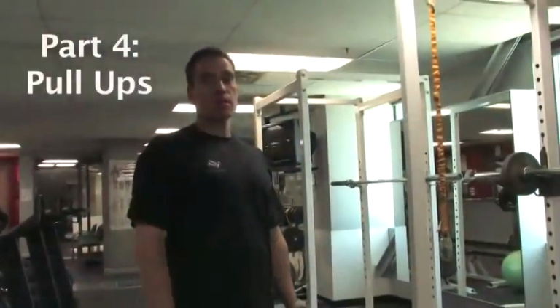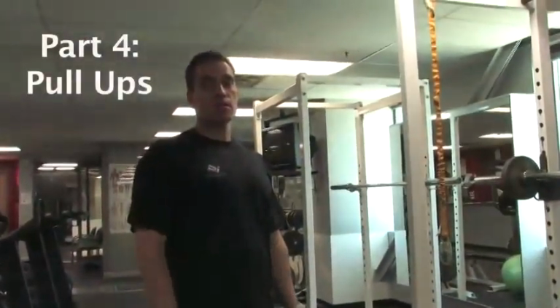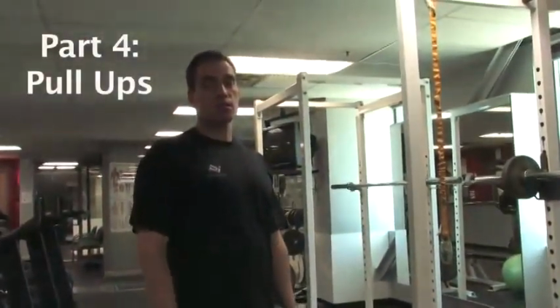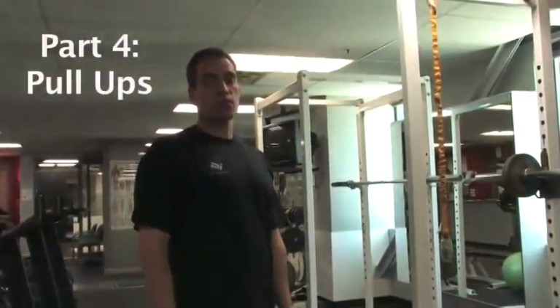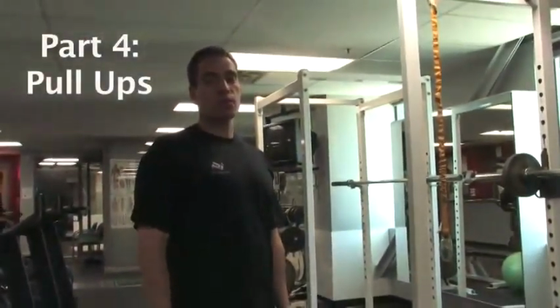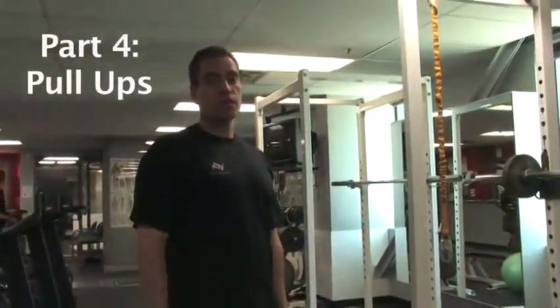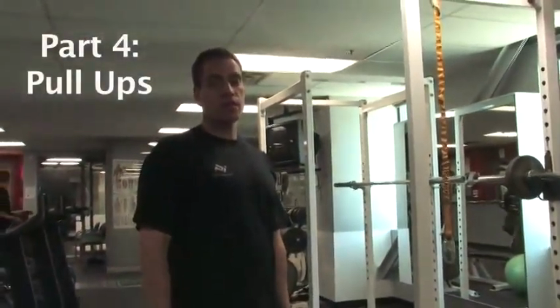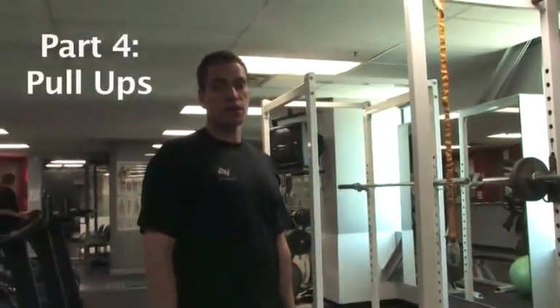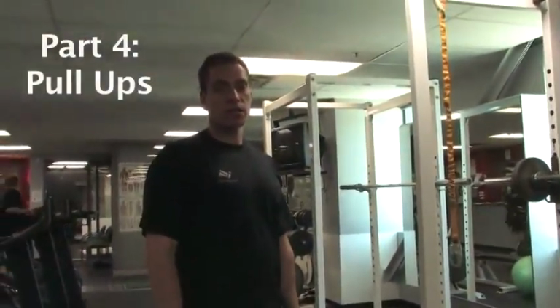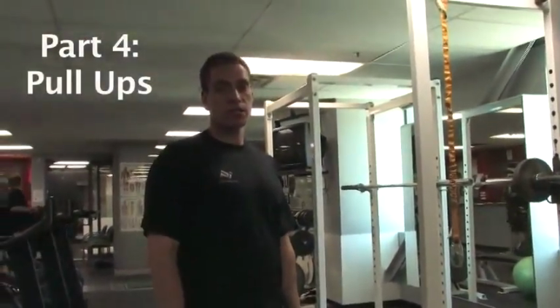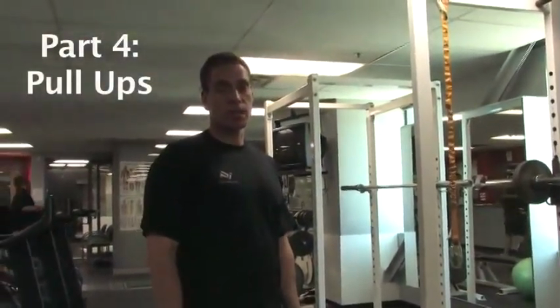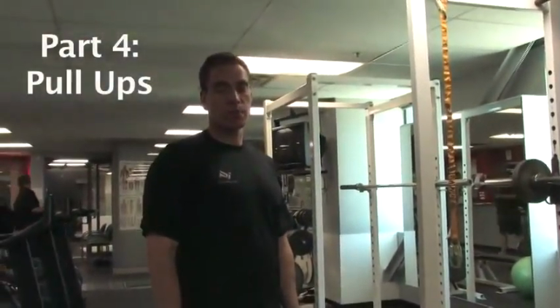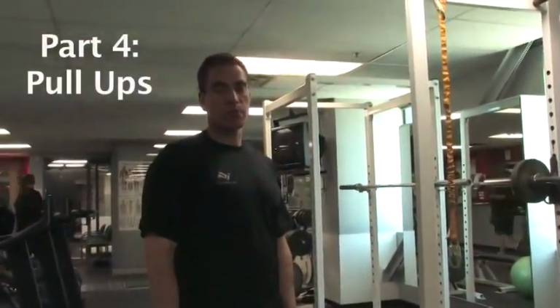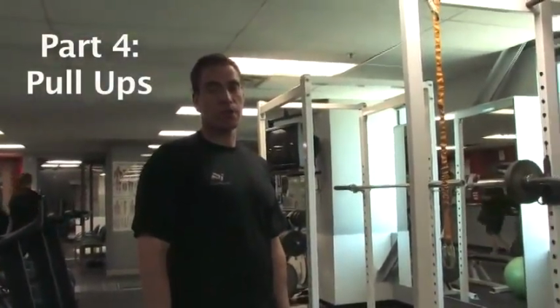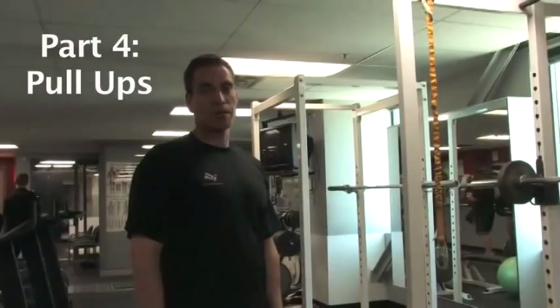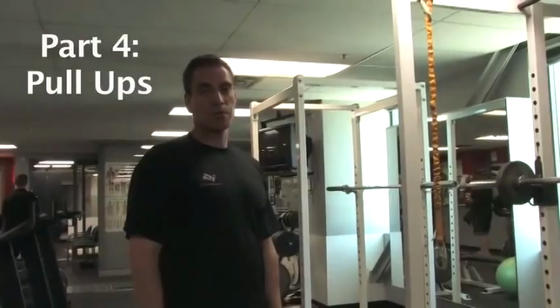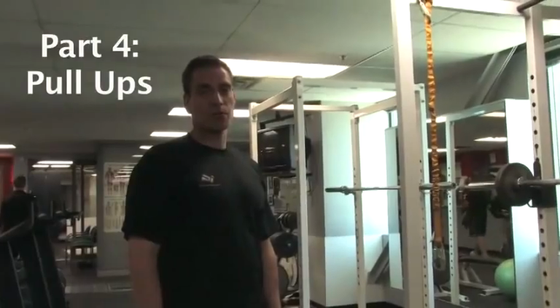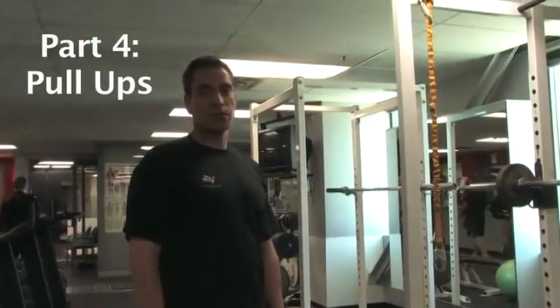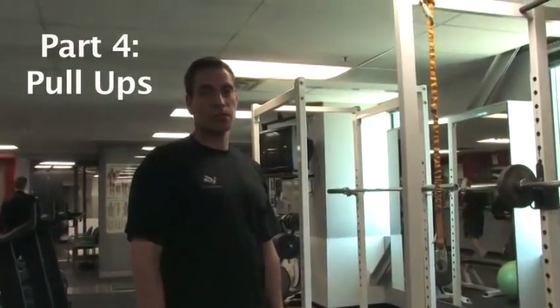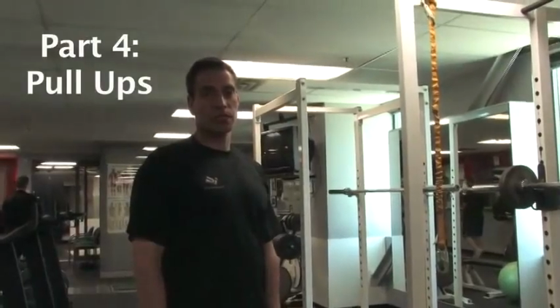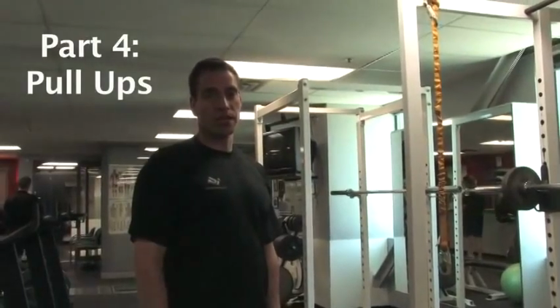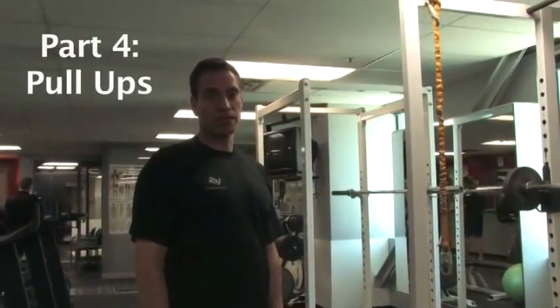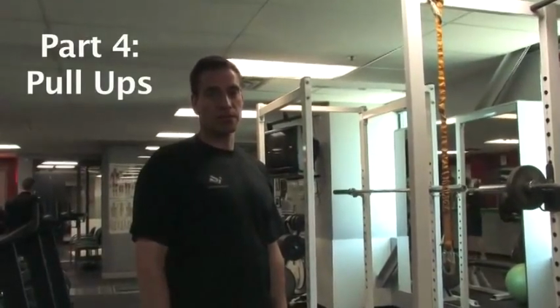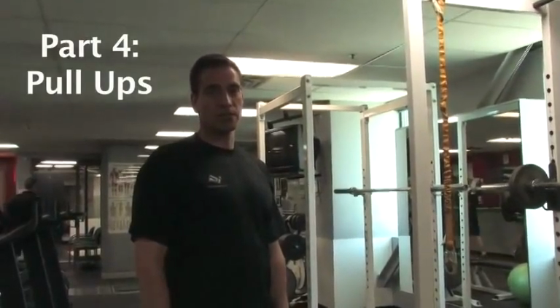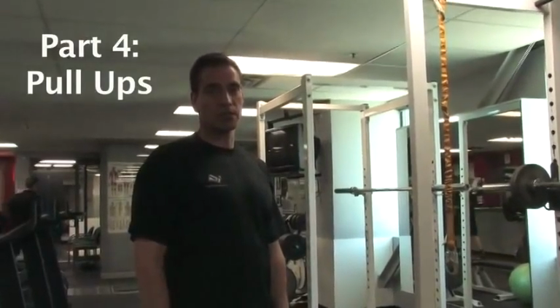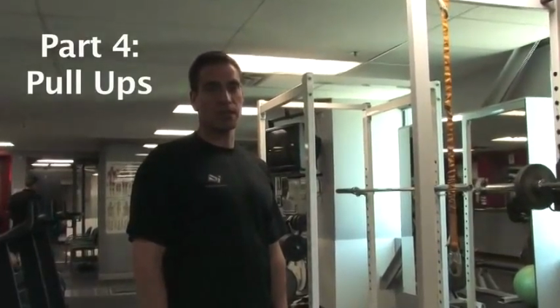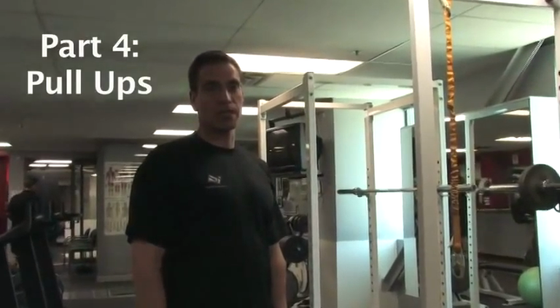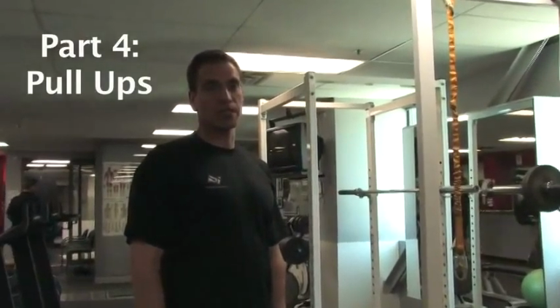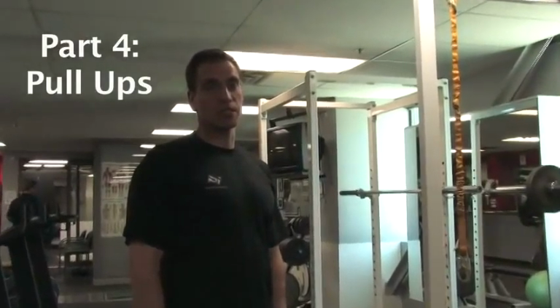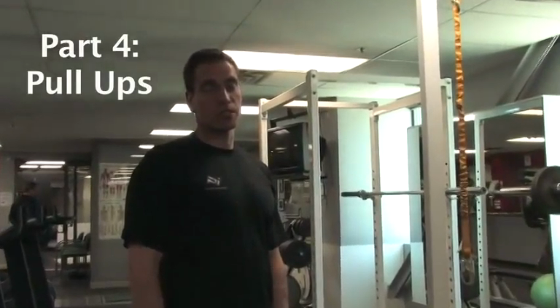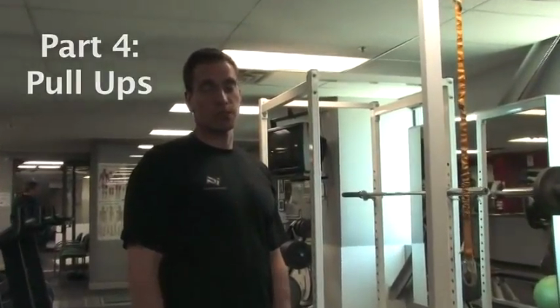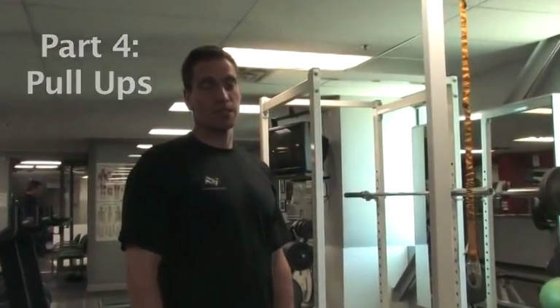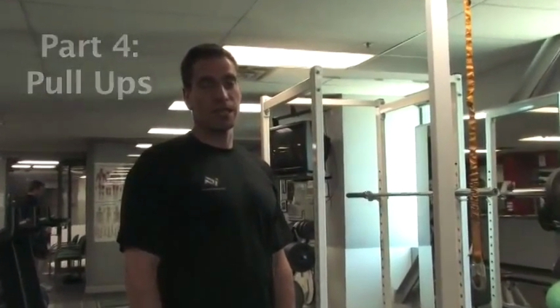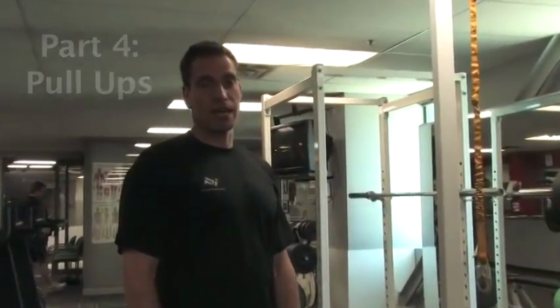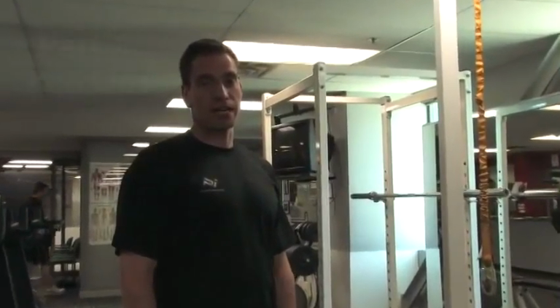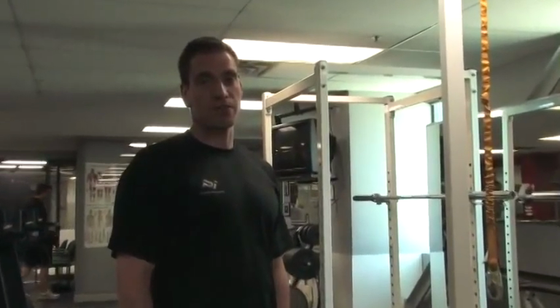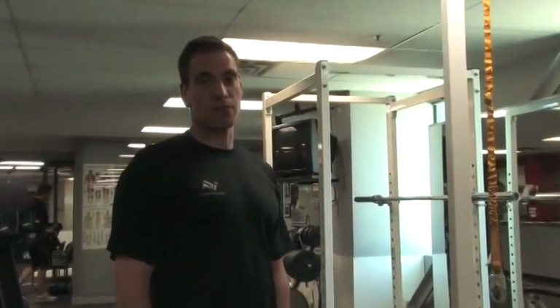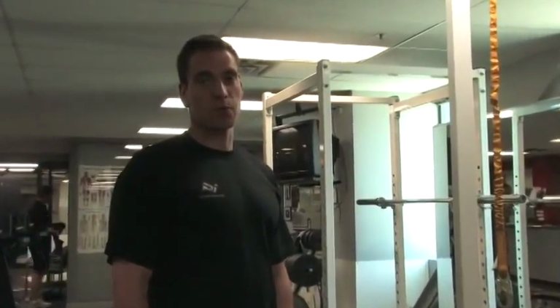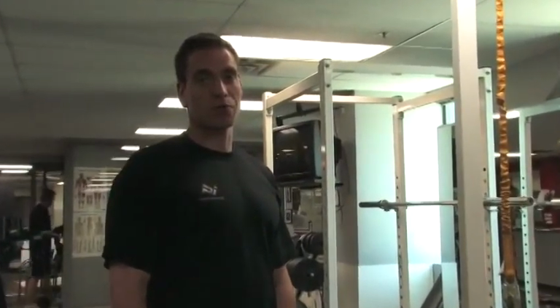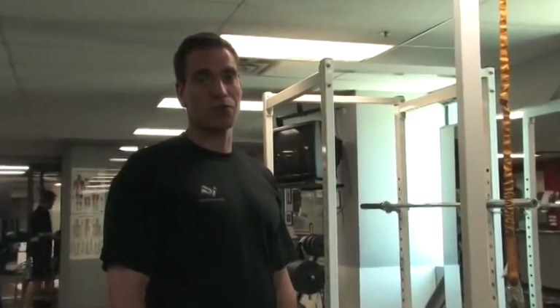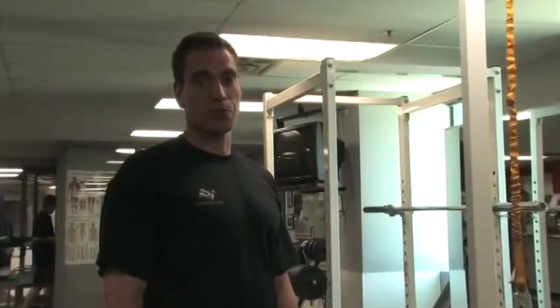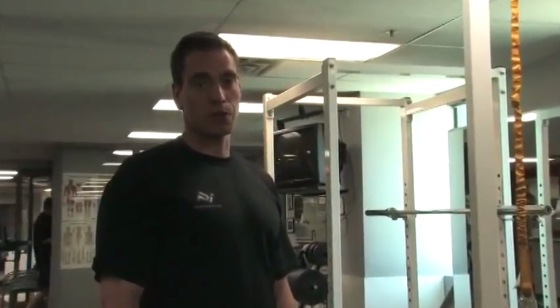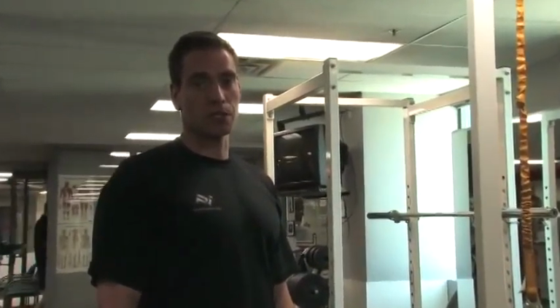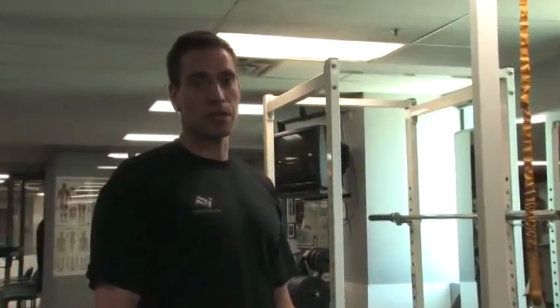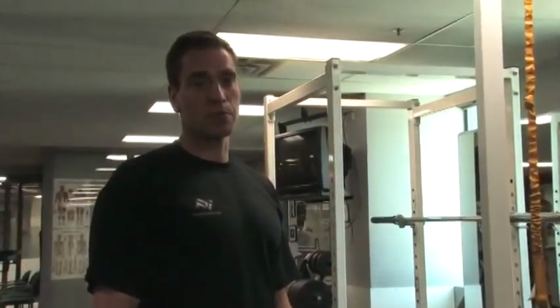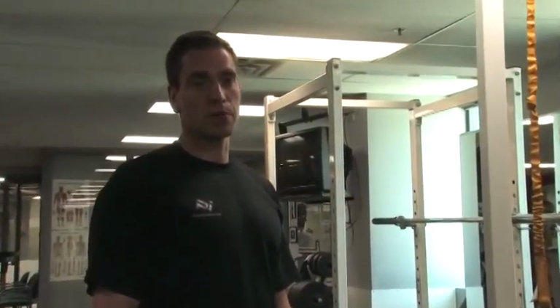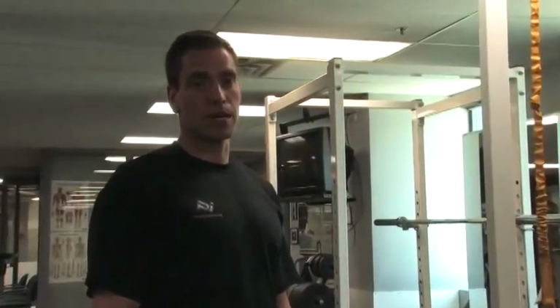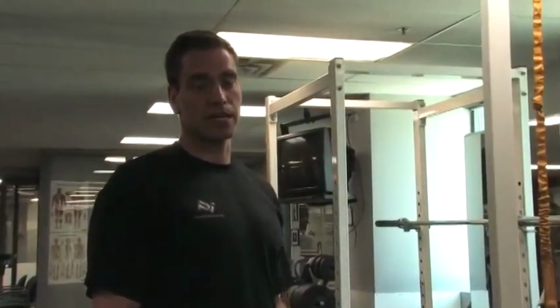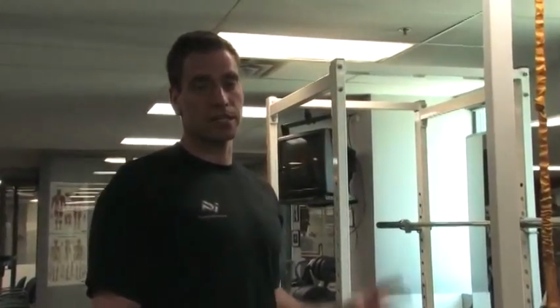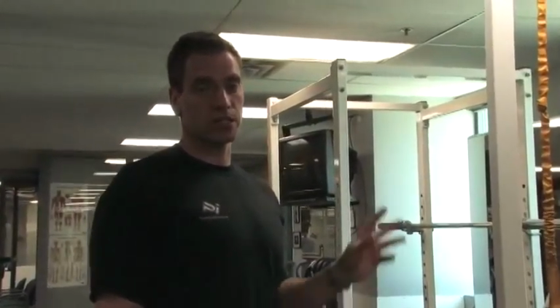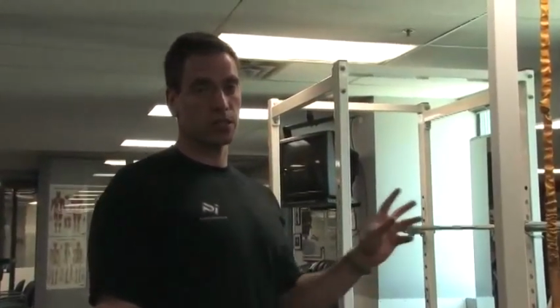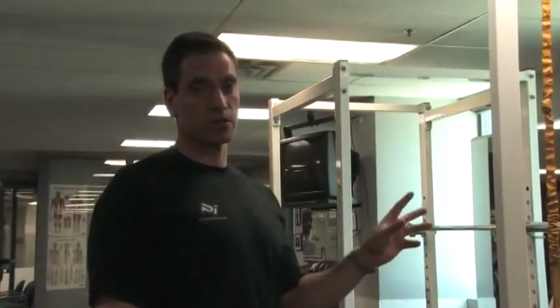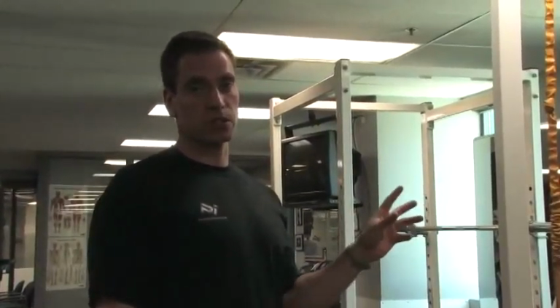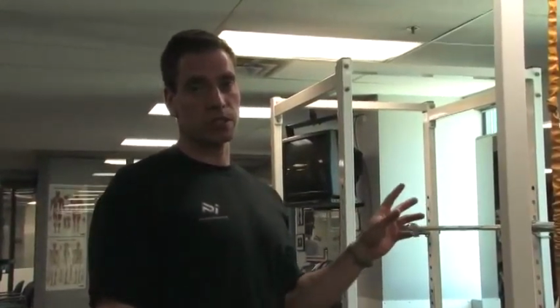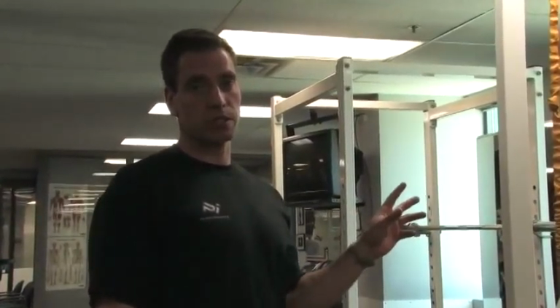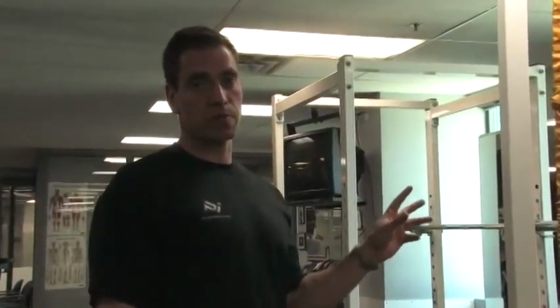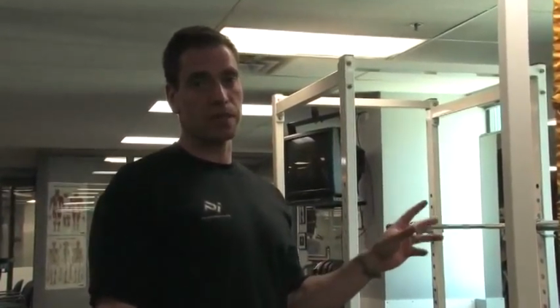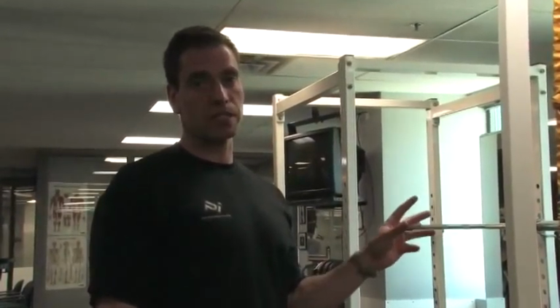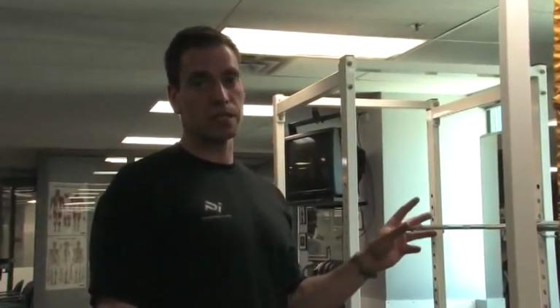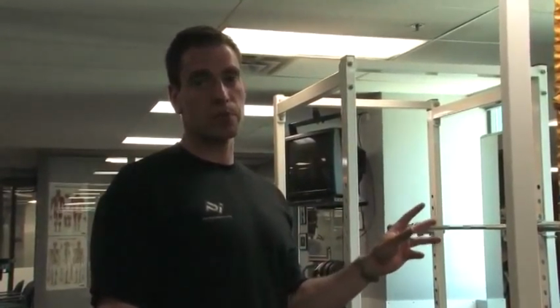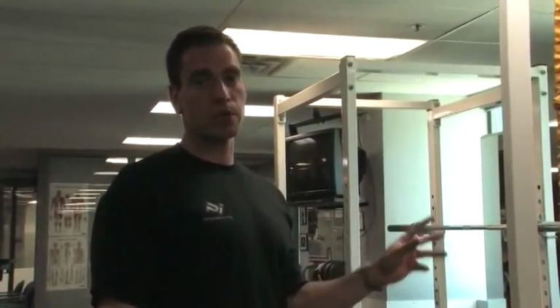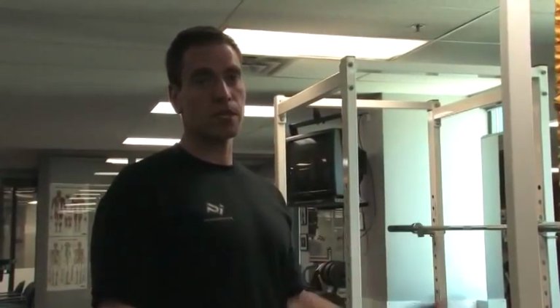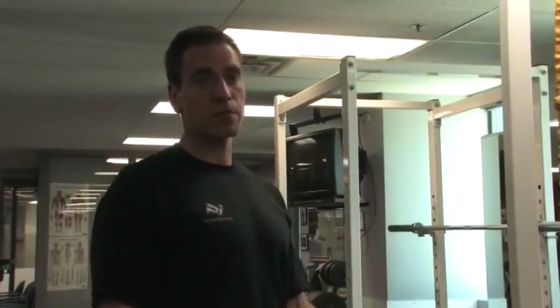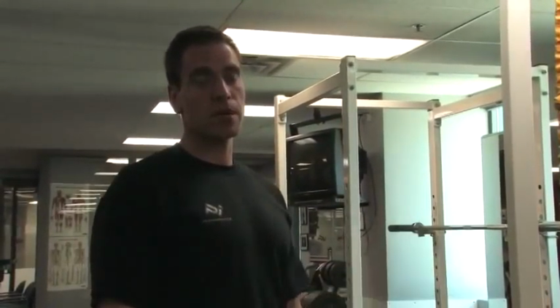One of the hardest upper body movements you'll ever do is really any form of a pull-up. I'm going to start with just a basic pull-up.